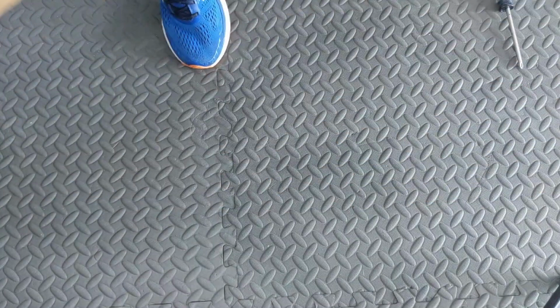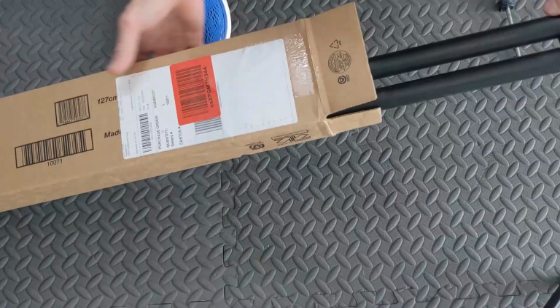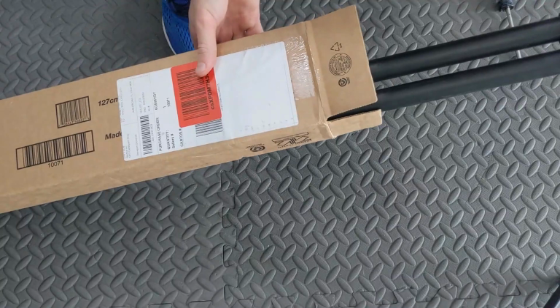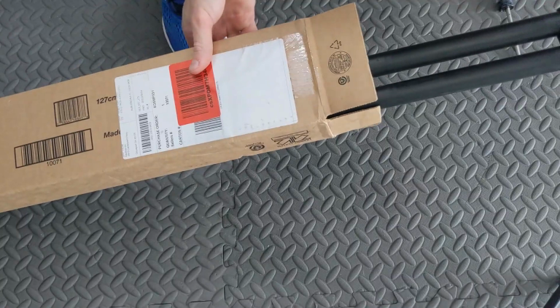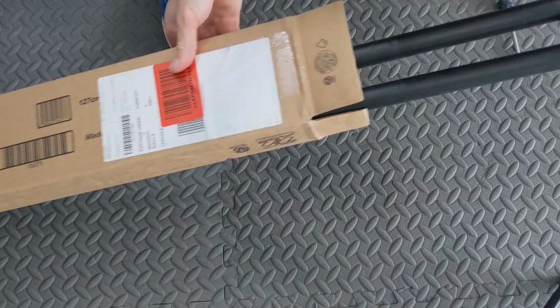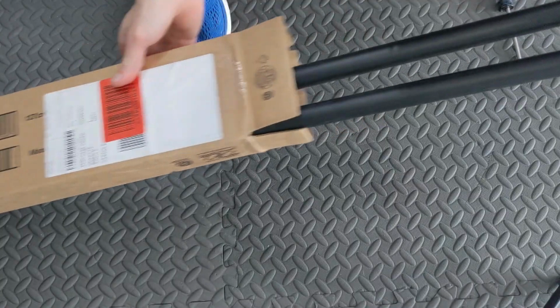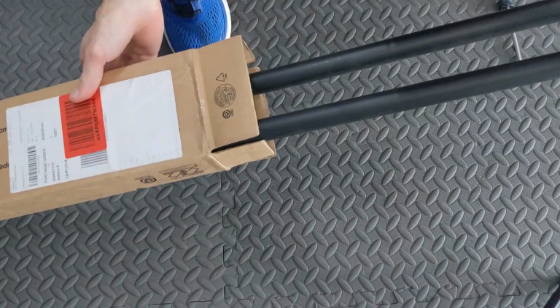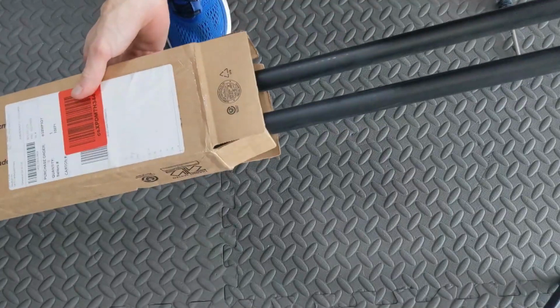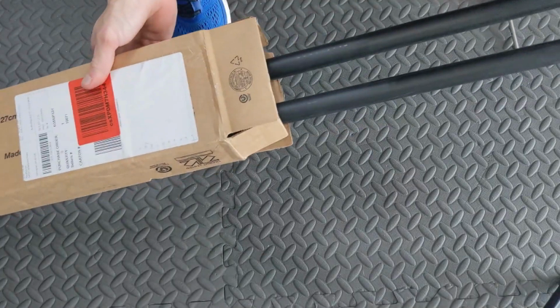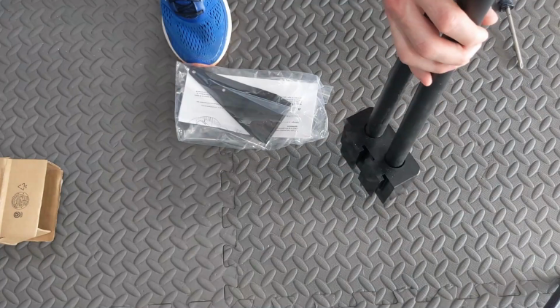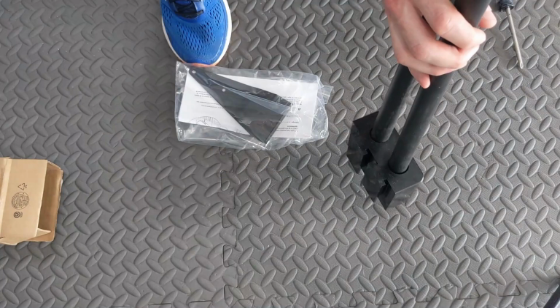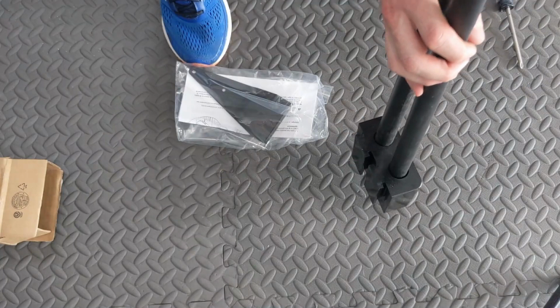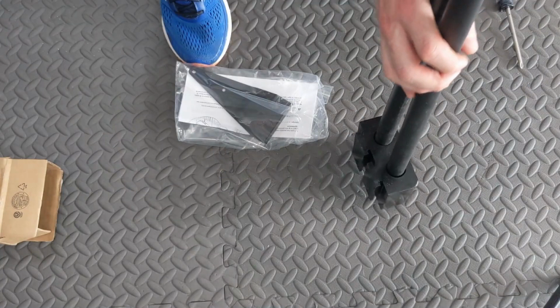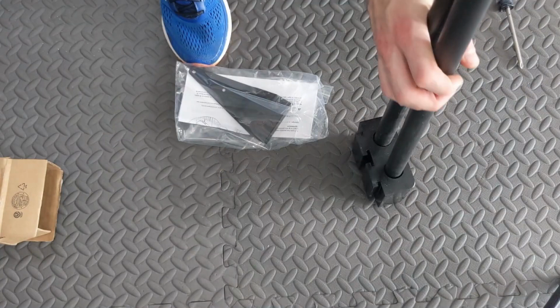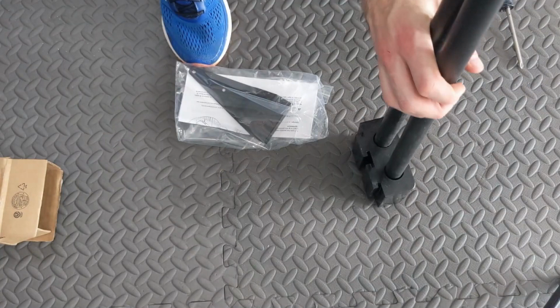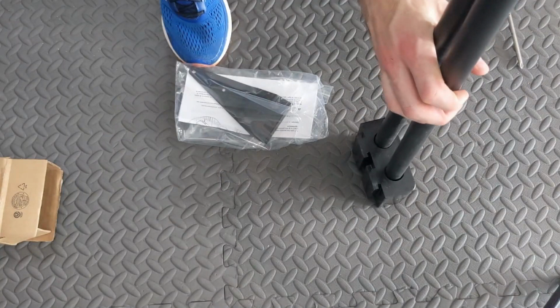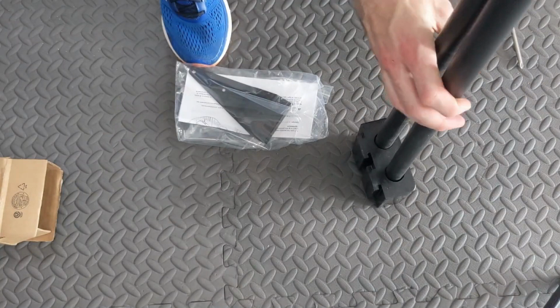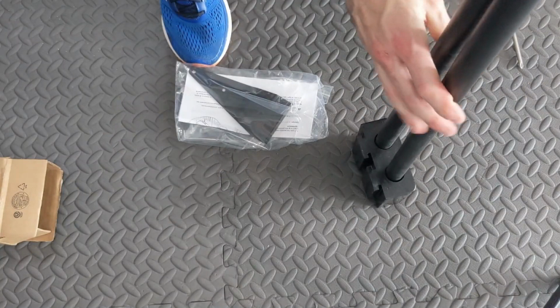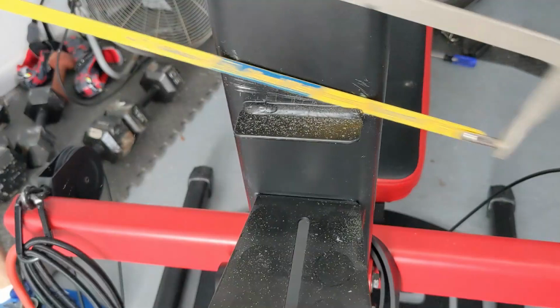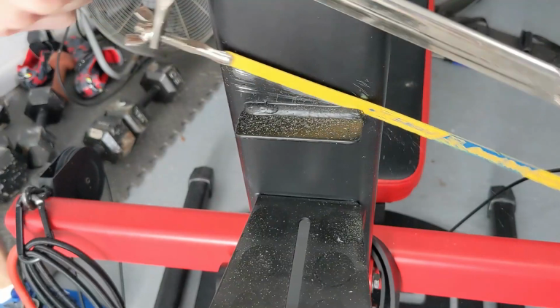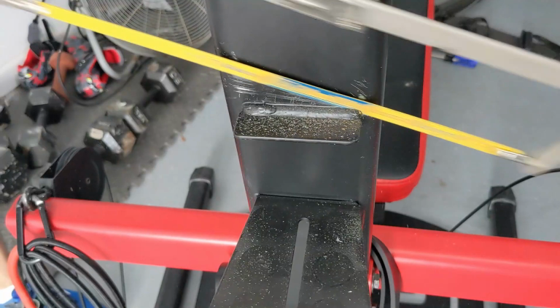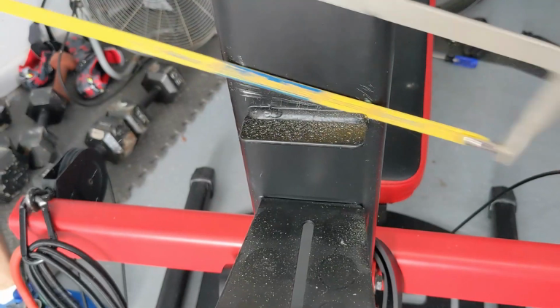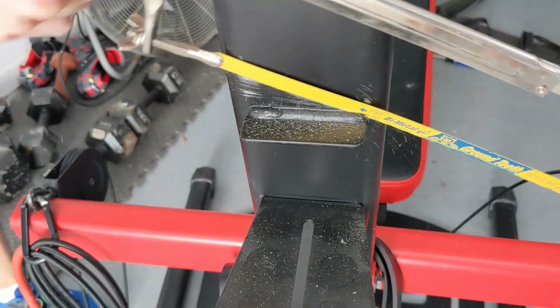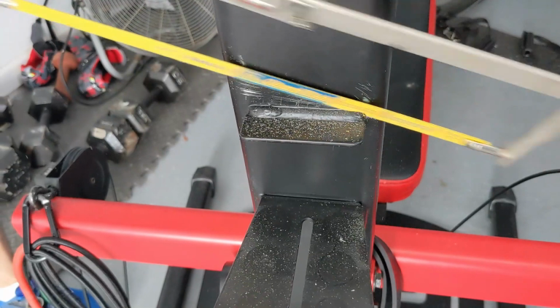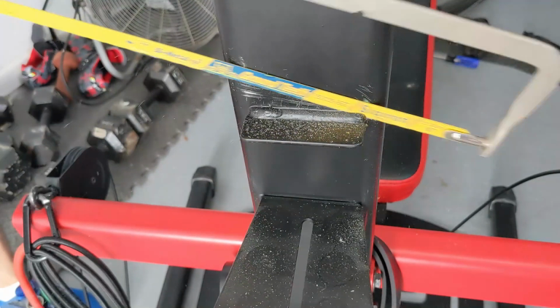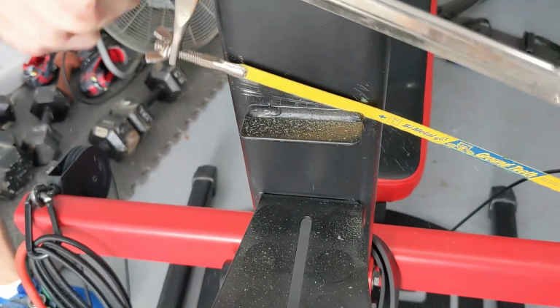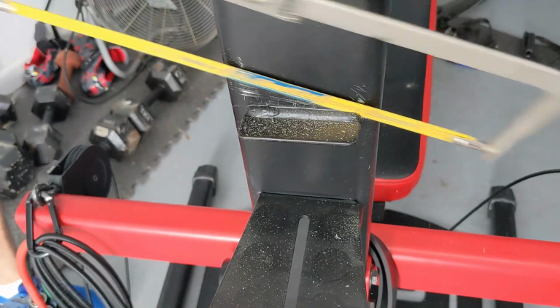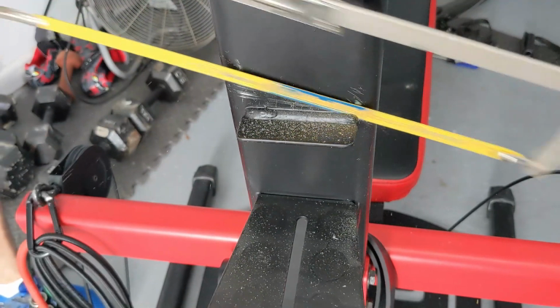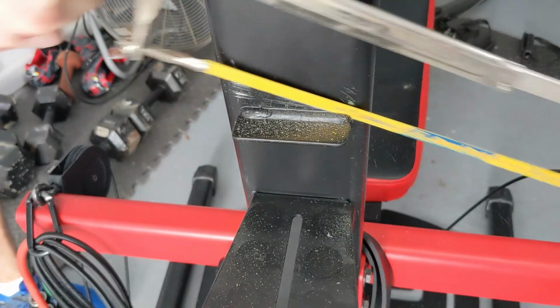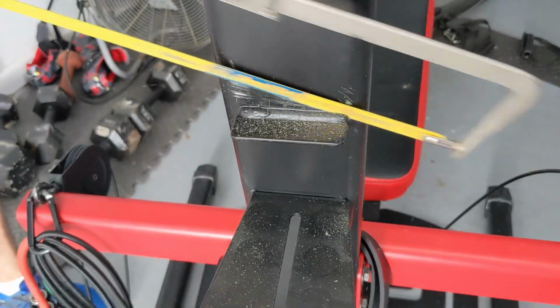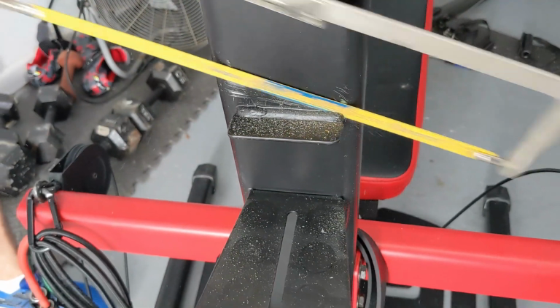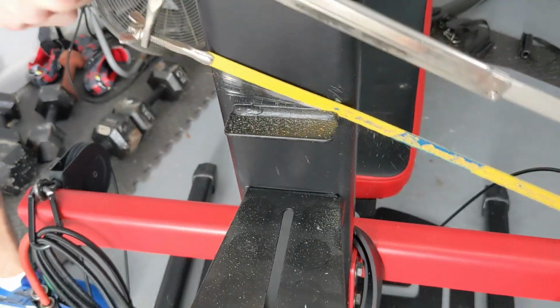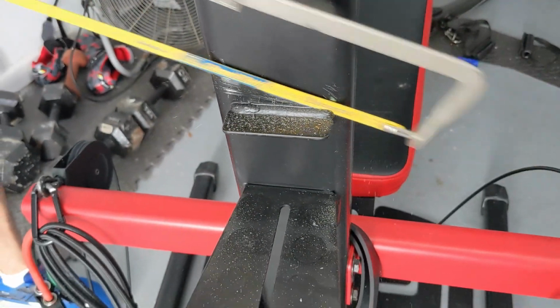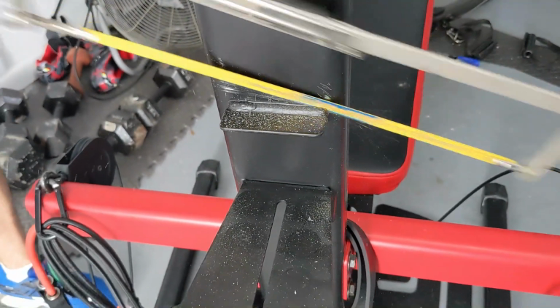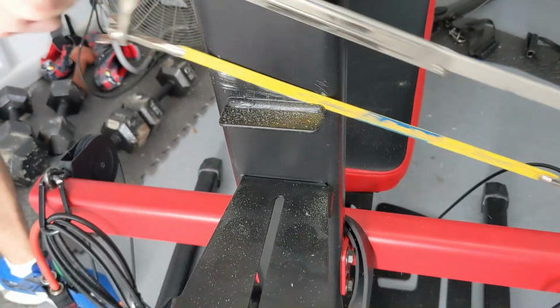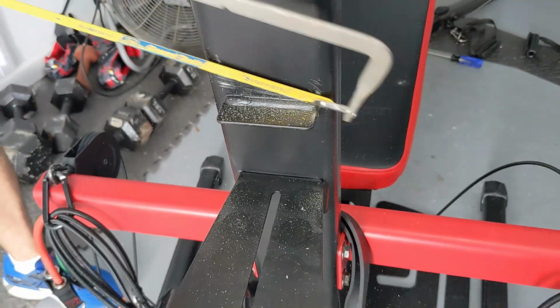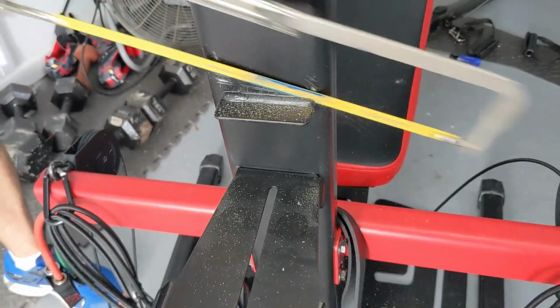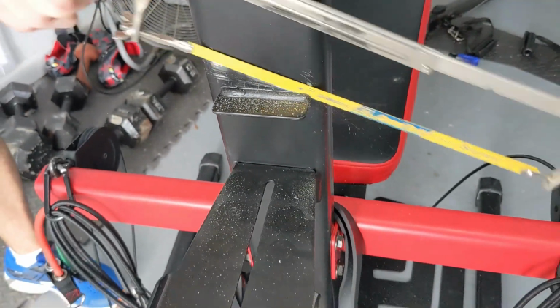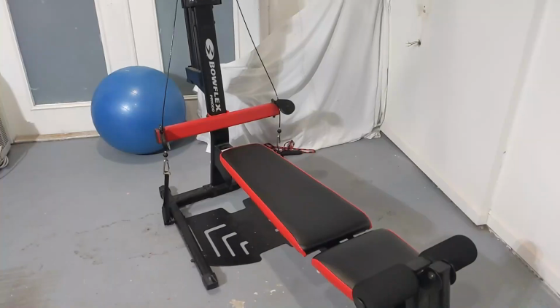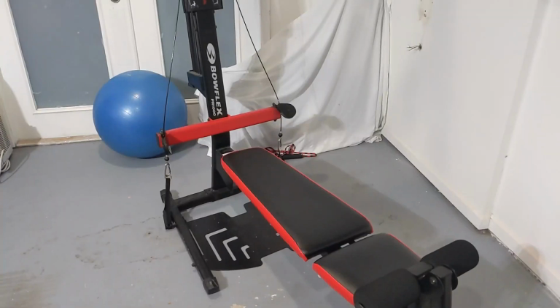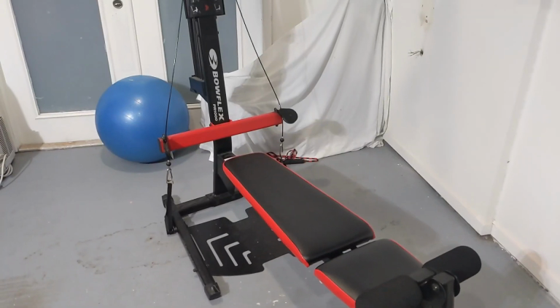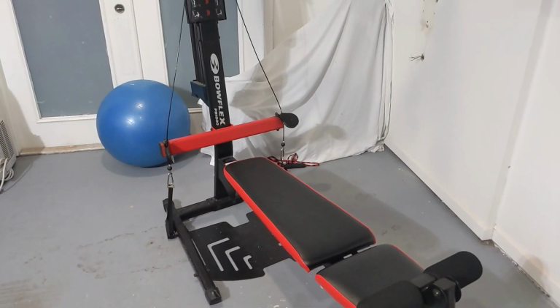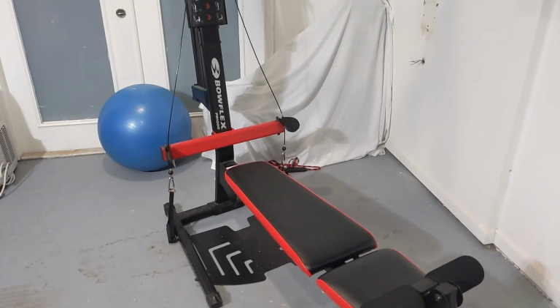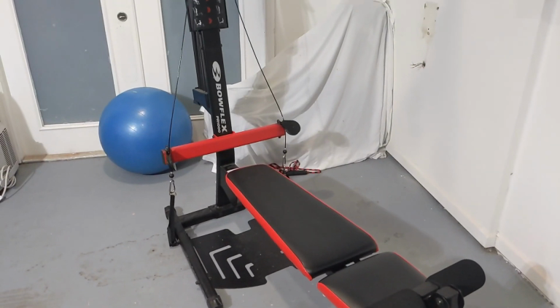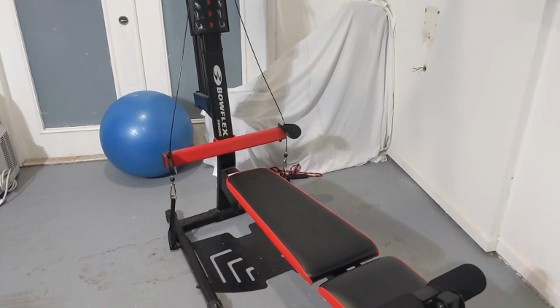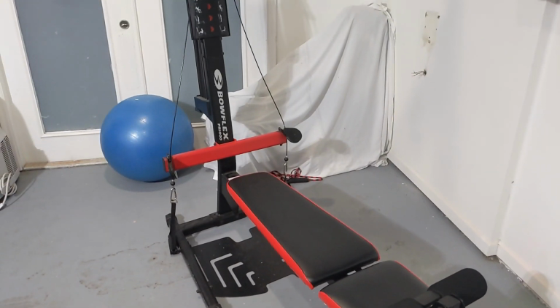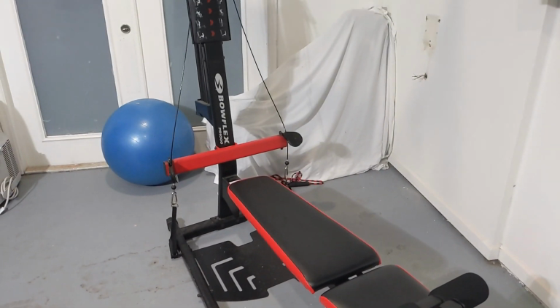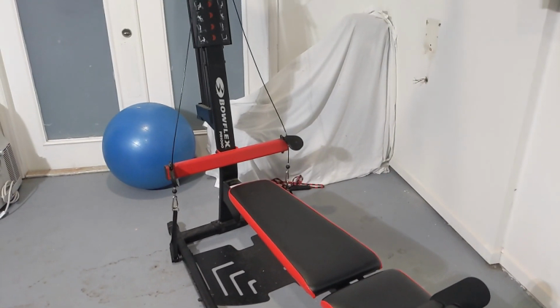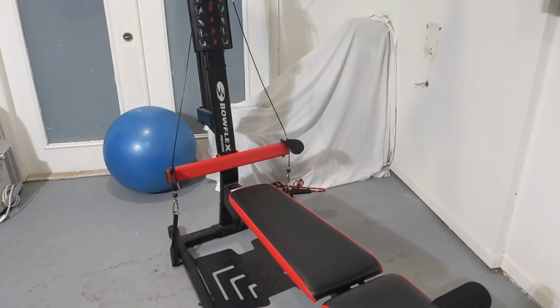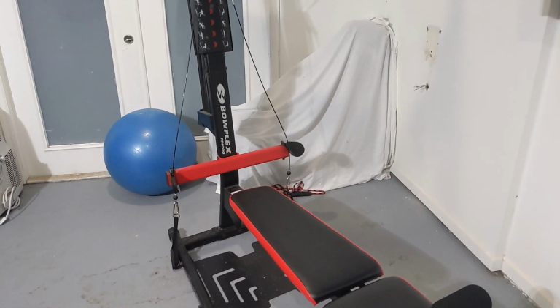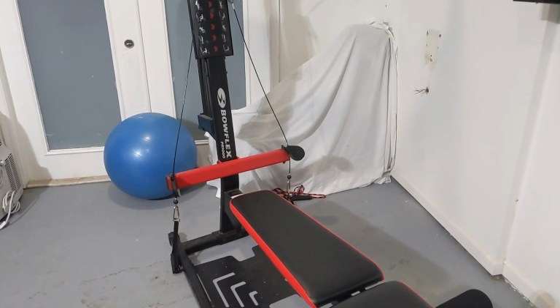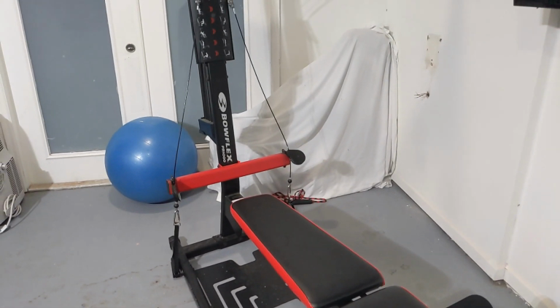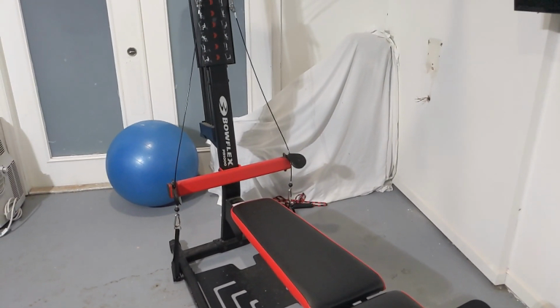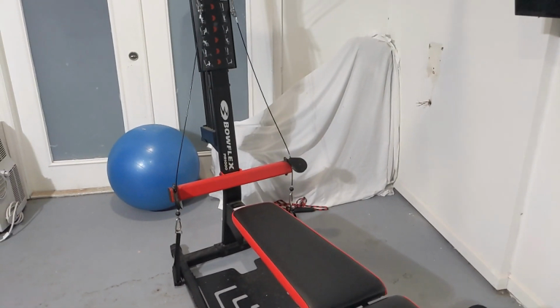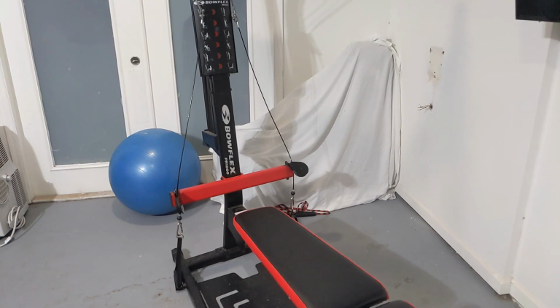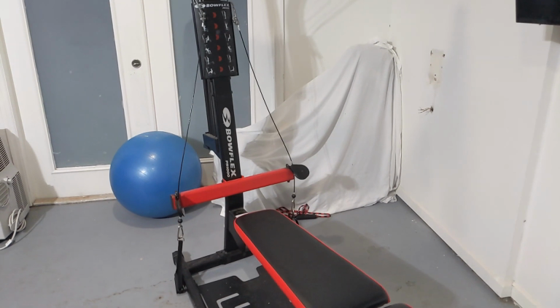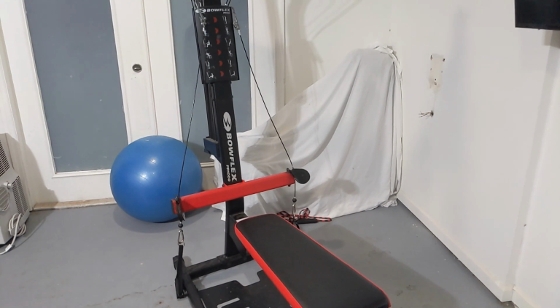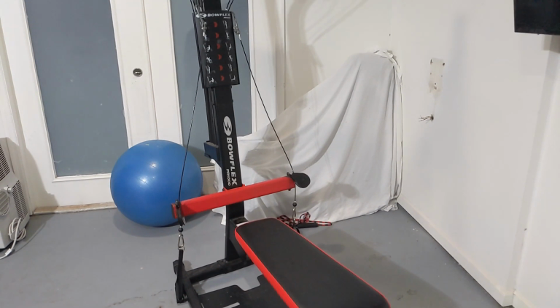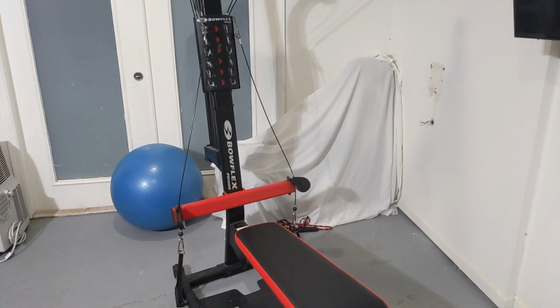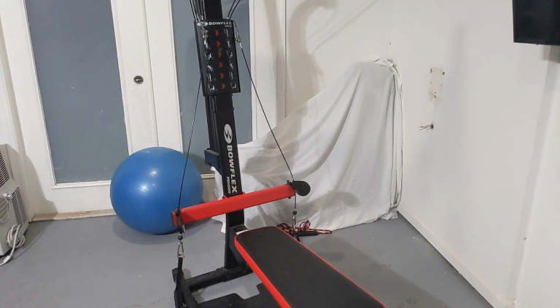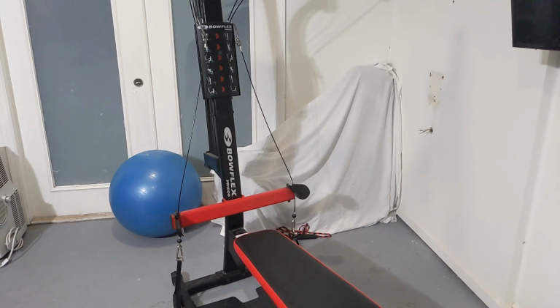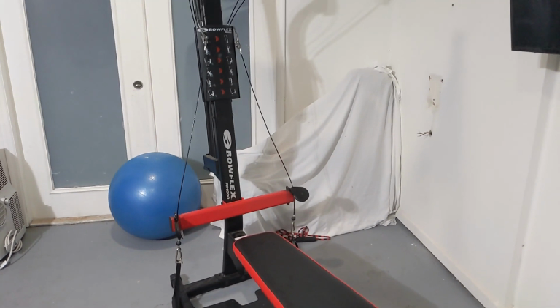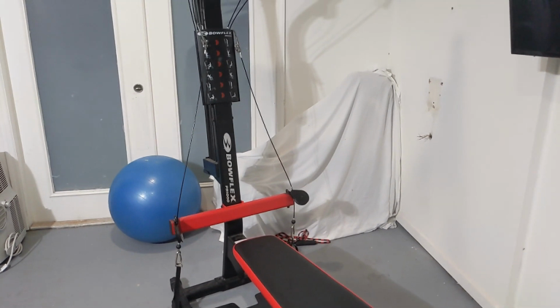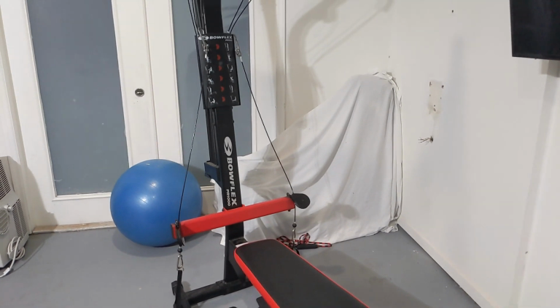Before we go any further, I got to warn you — this will void your warranty. But if you bought this machine secondhand like I did, well, that wouldn't transfer over anyways.